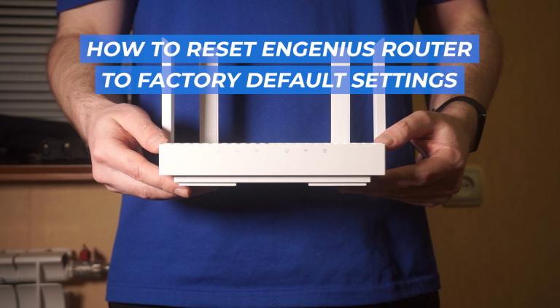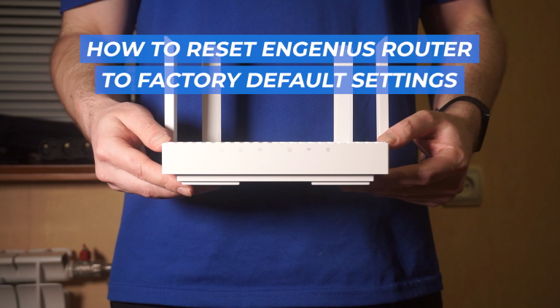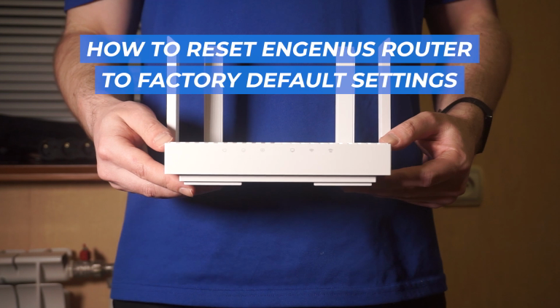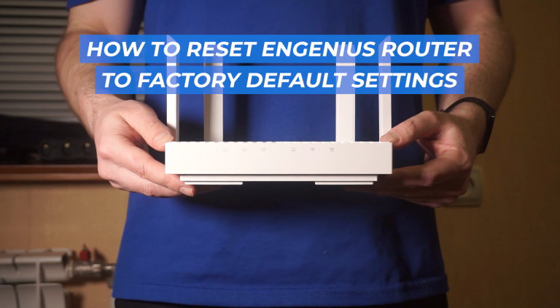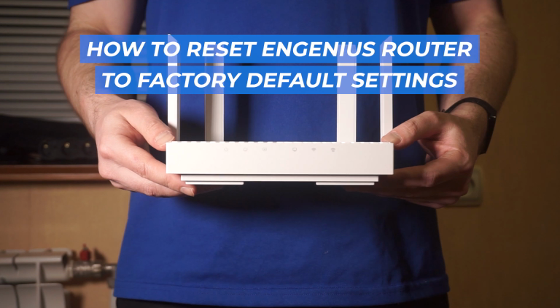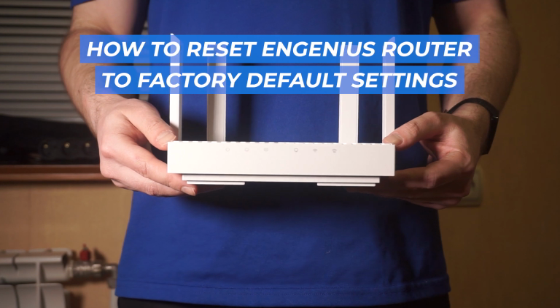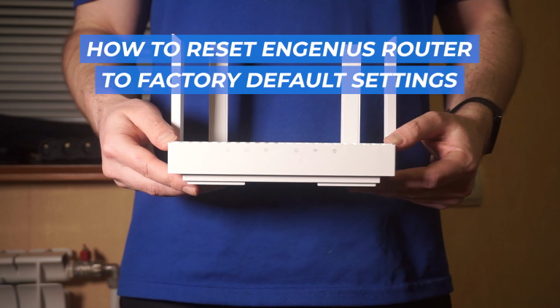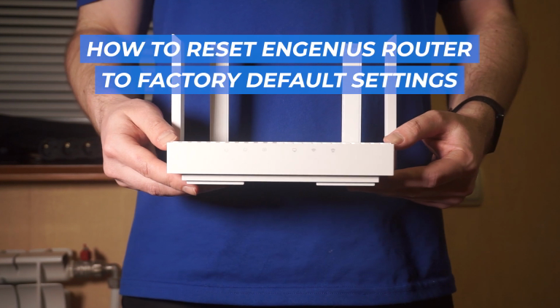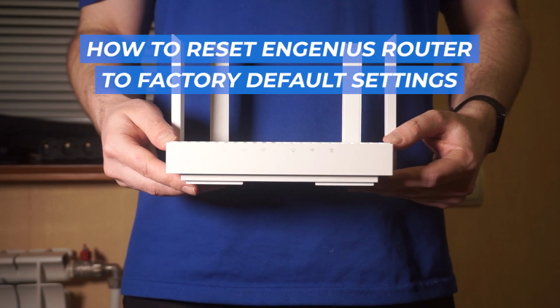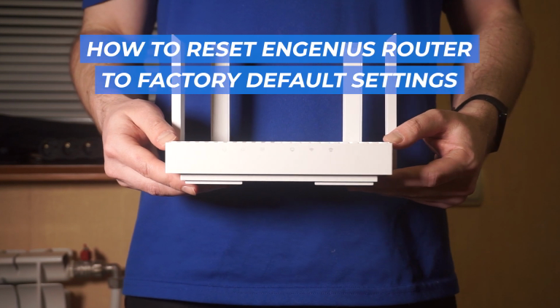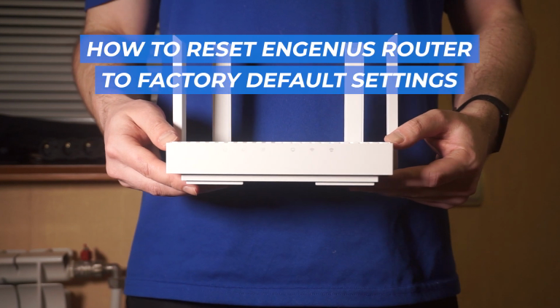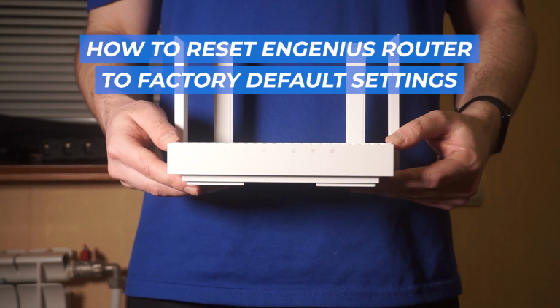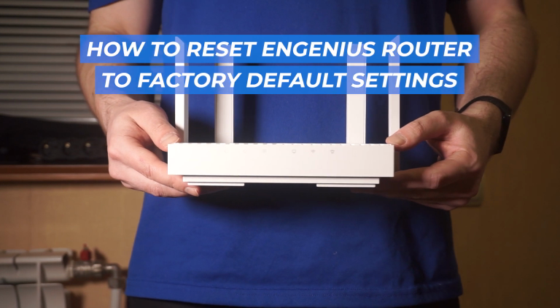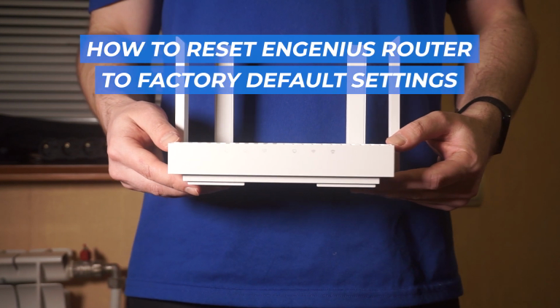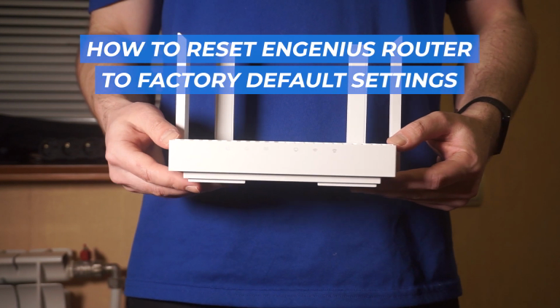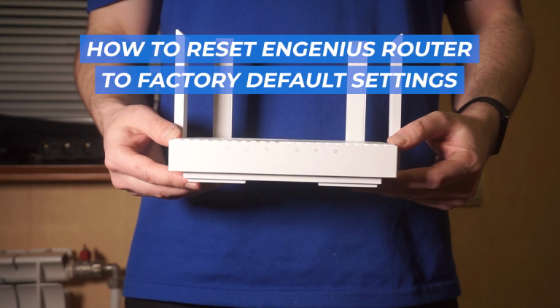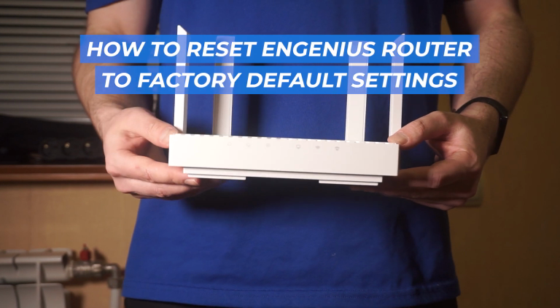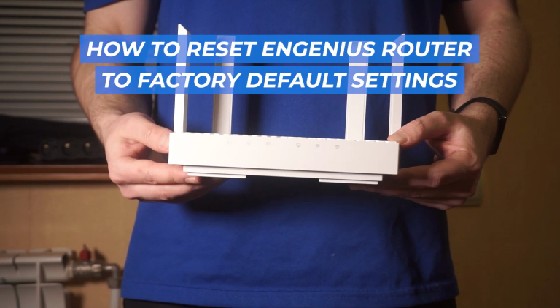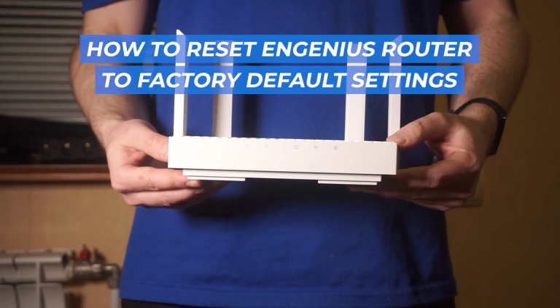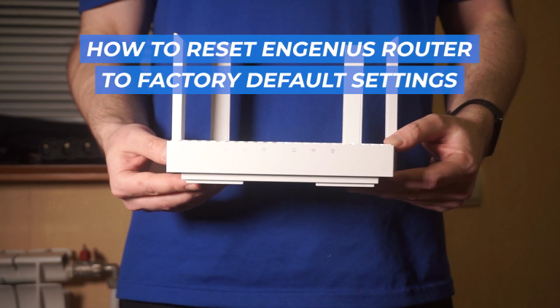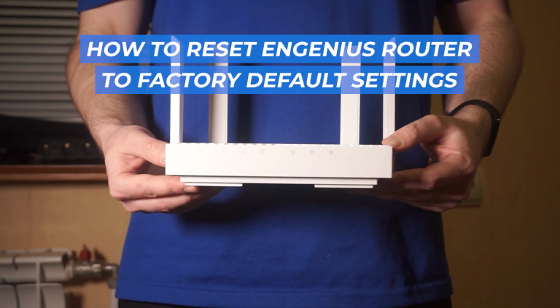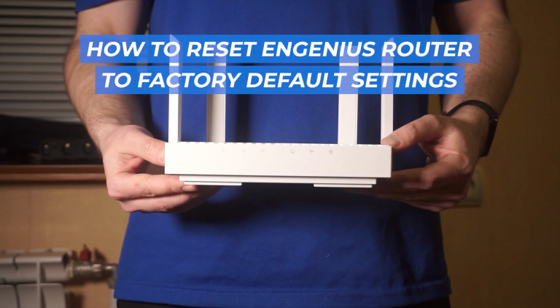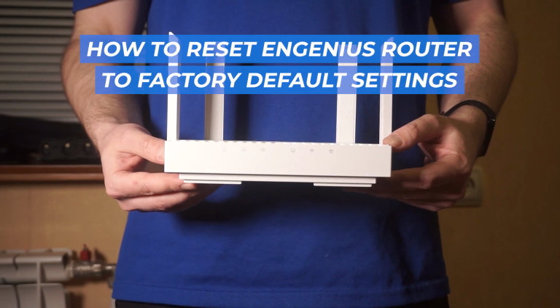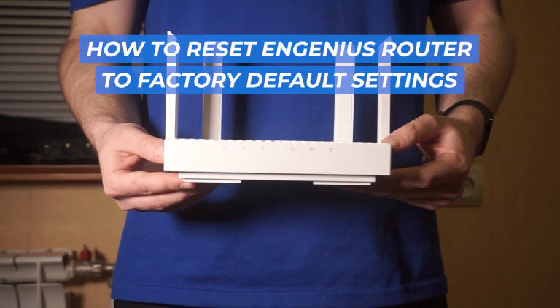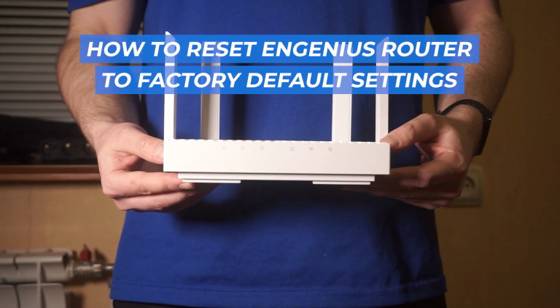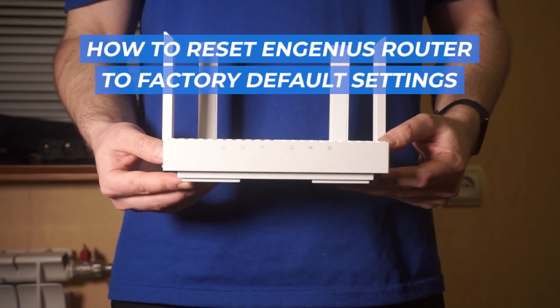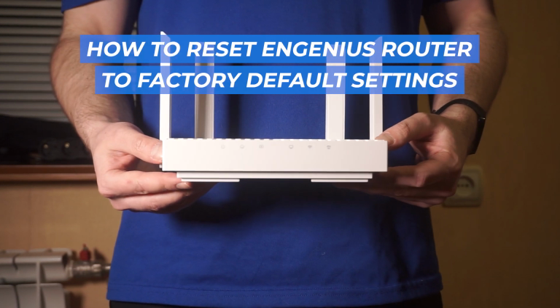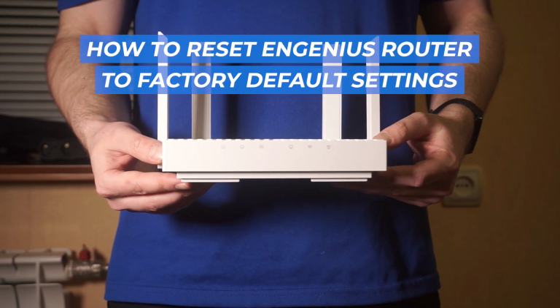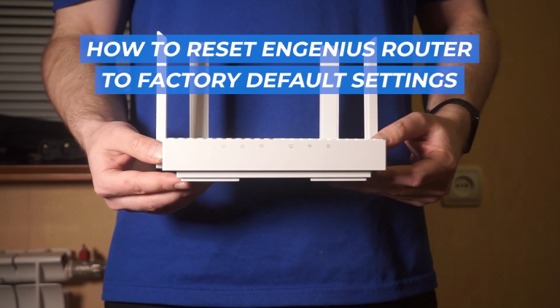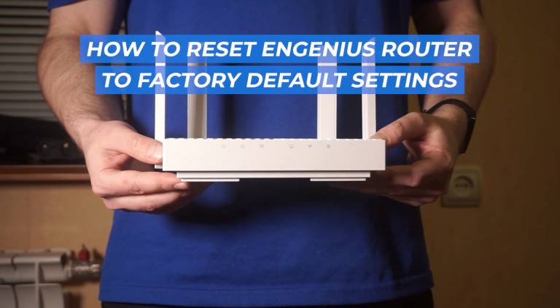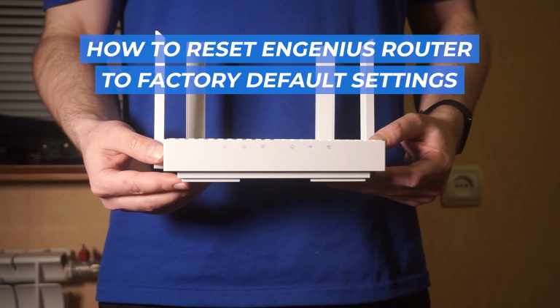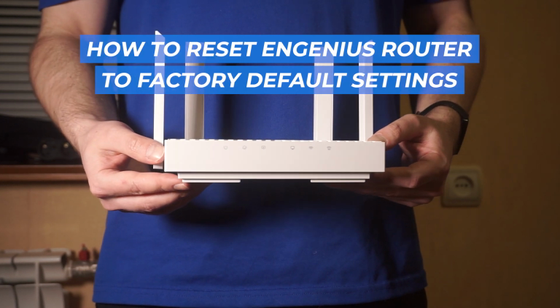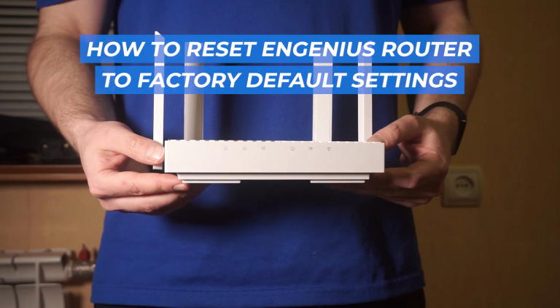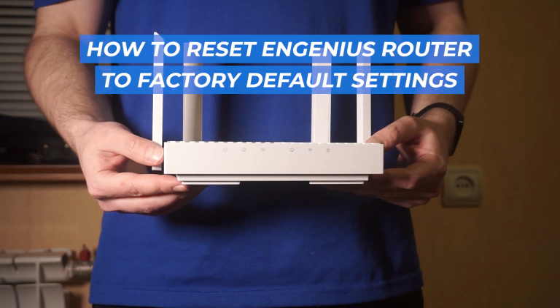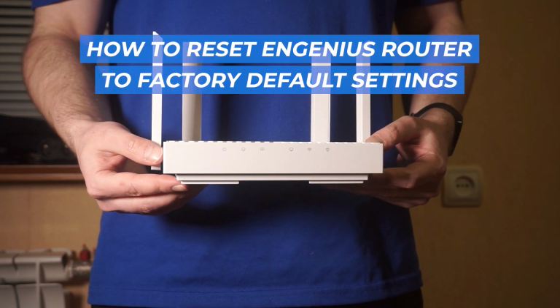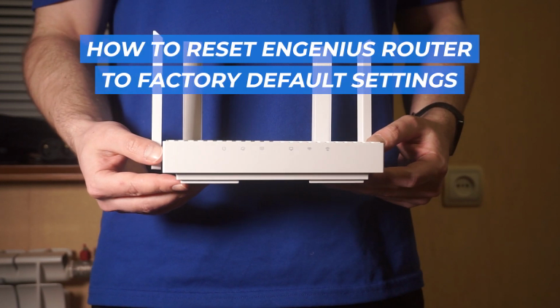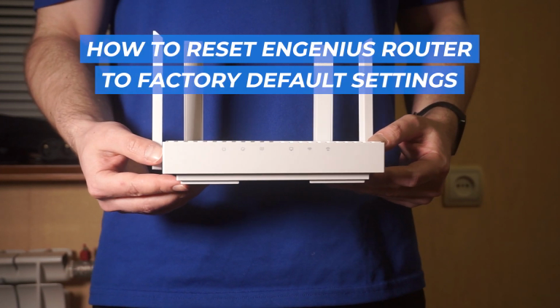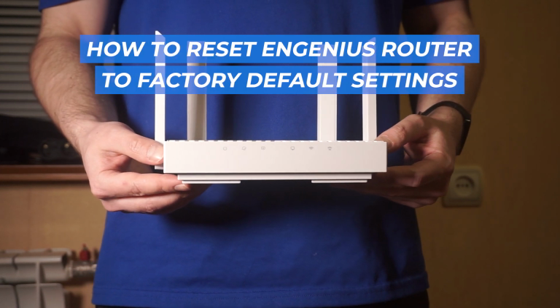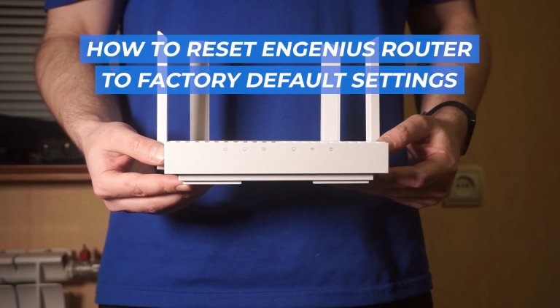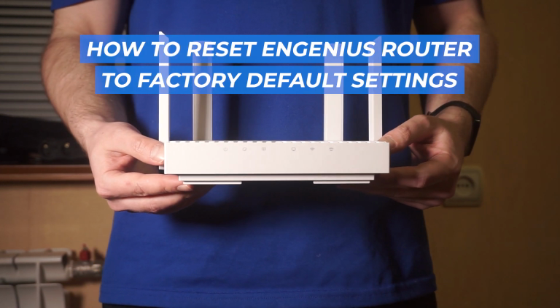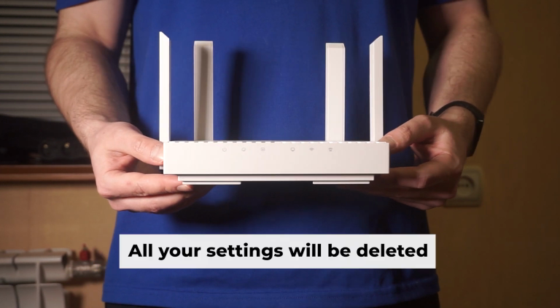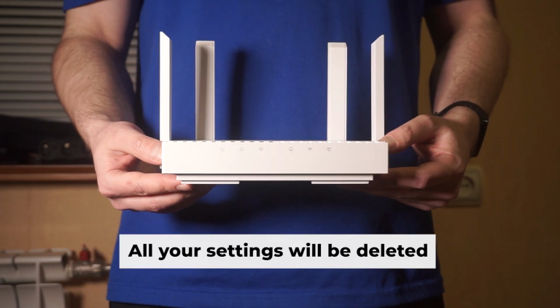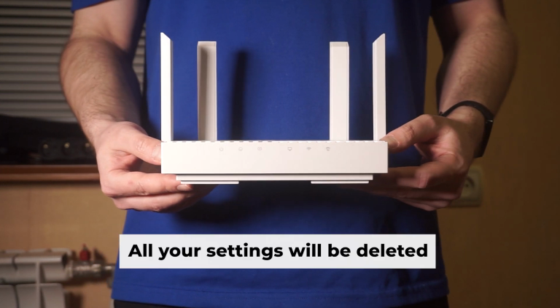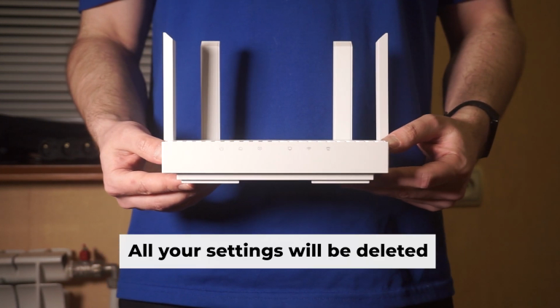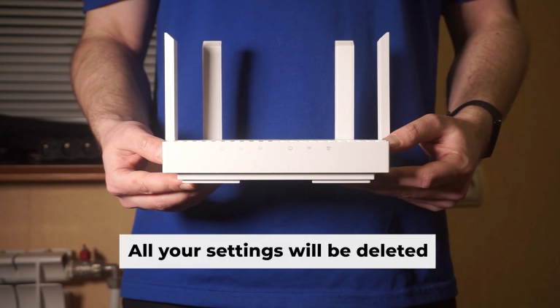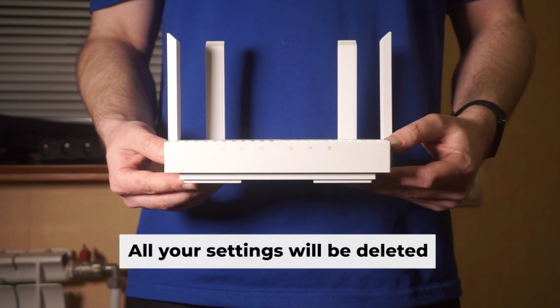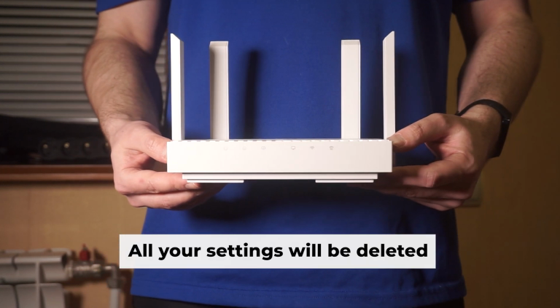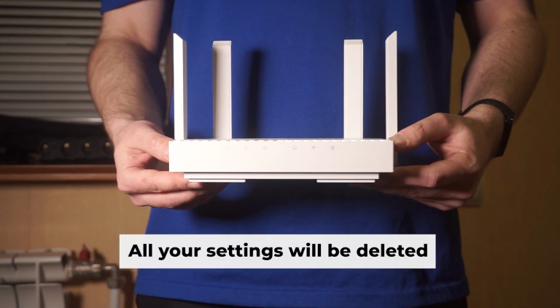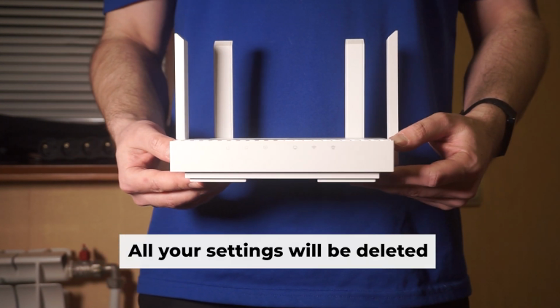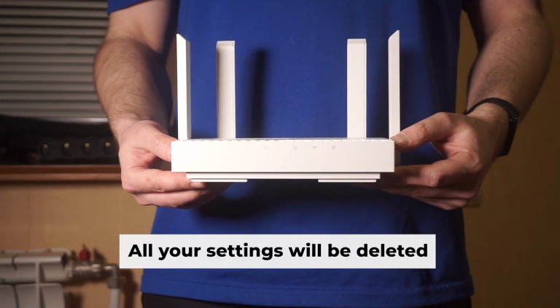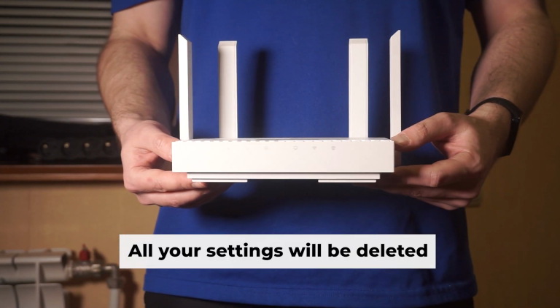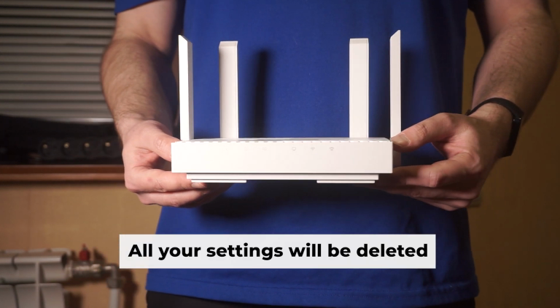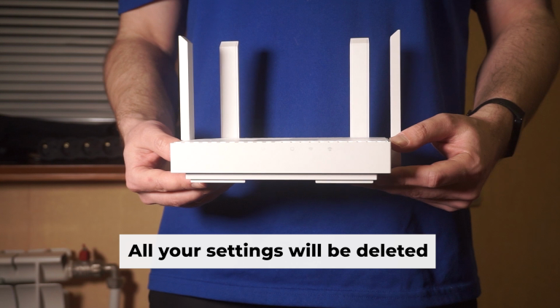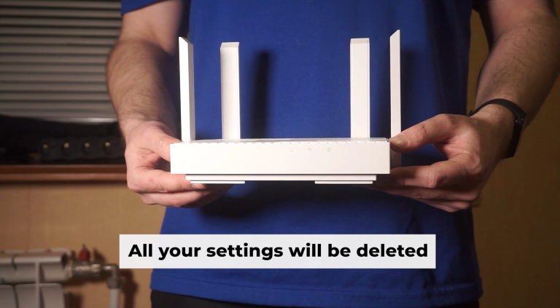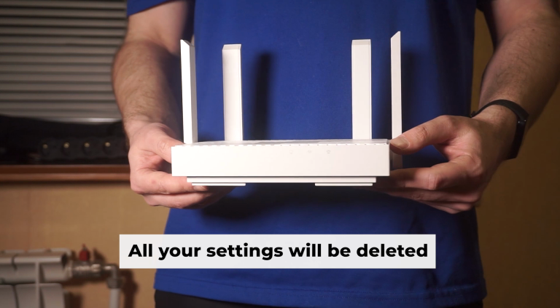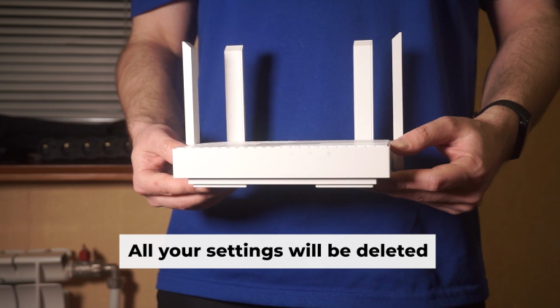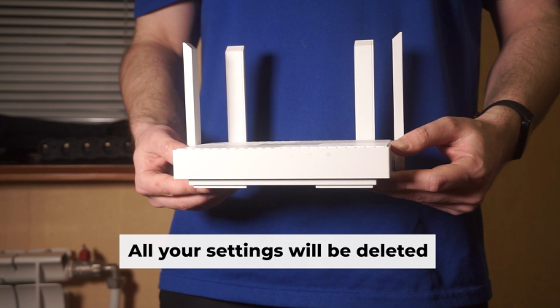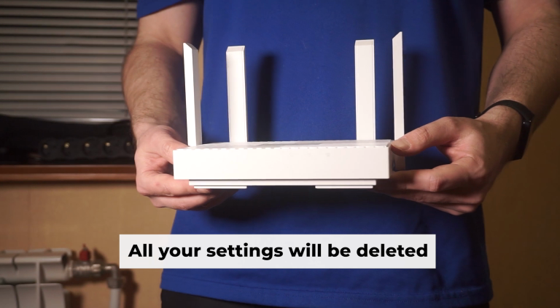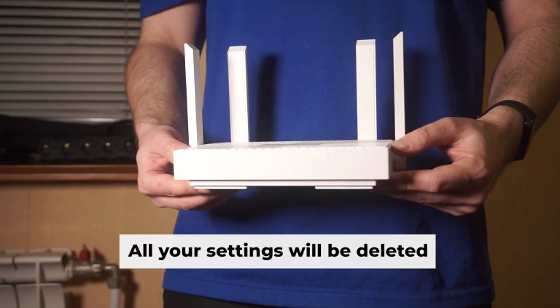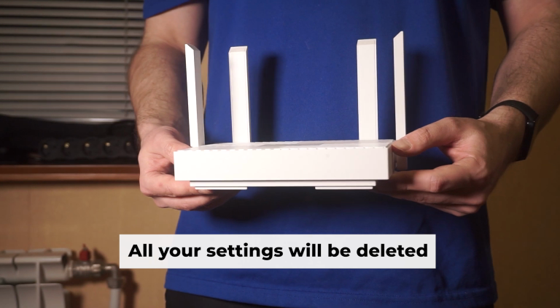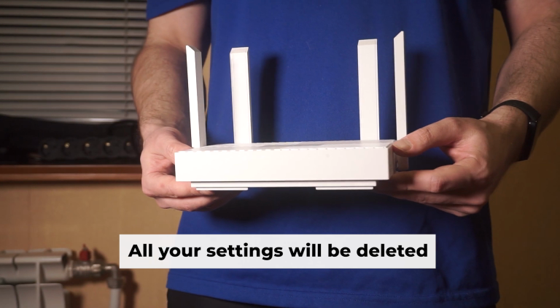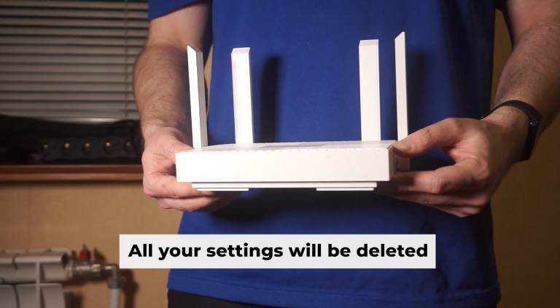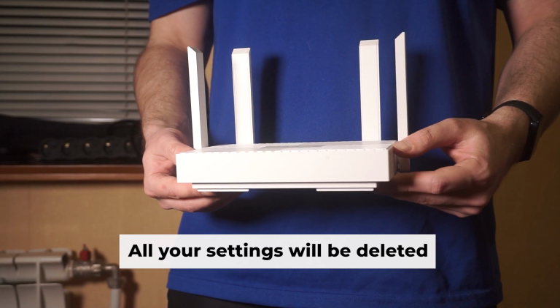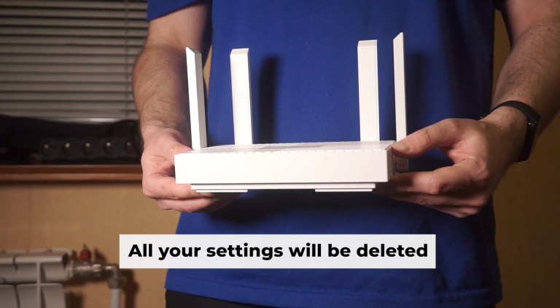Let's begin this tutorial, in which I'll guide you through the process of resetting your Ingenius router to its original factory settings.